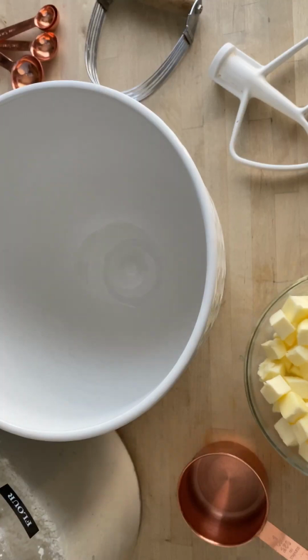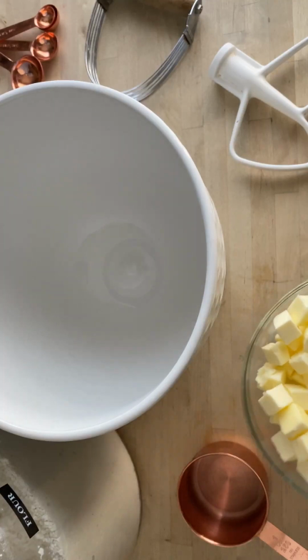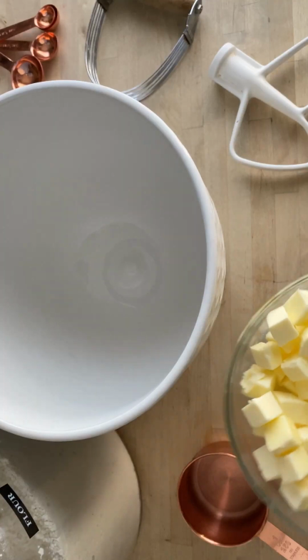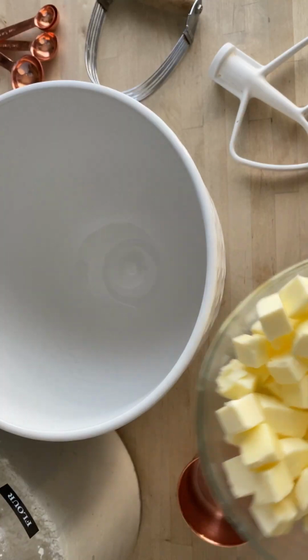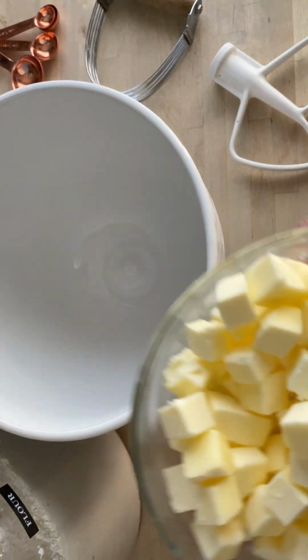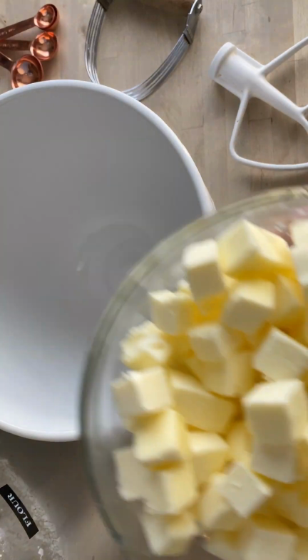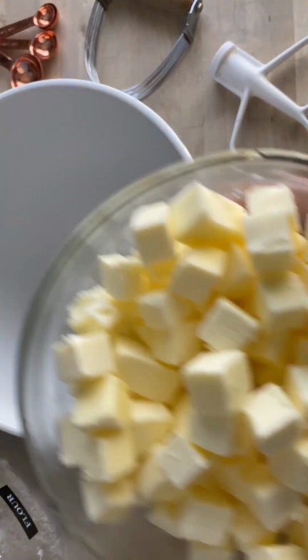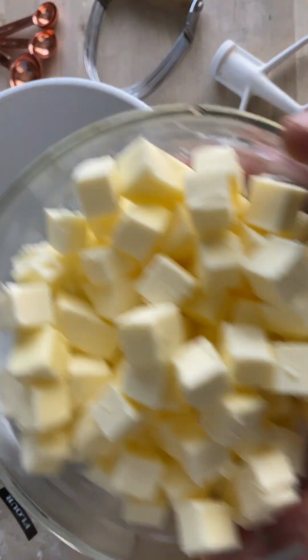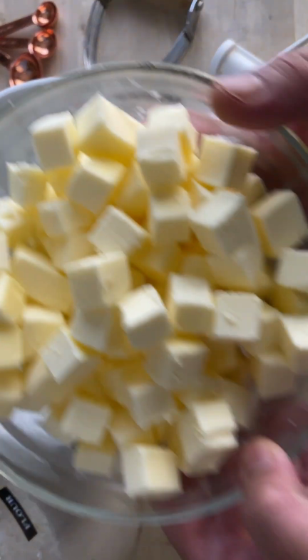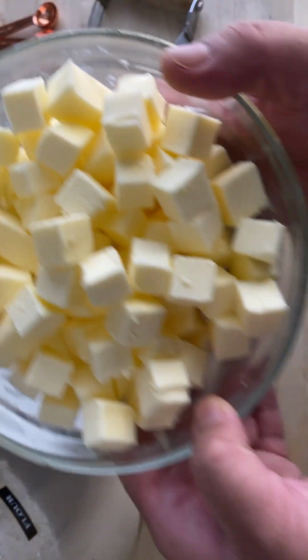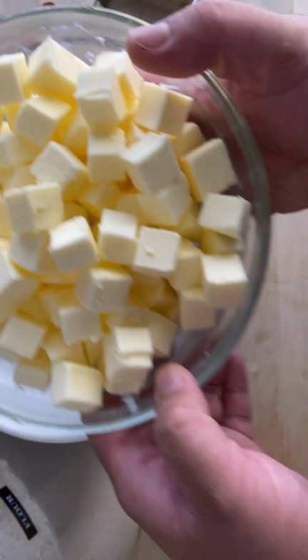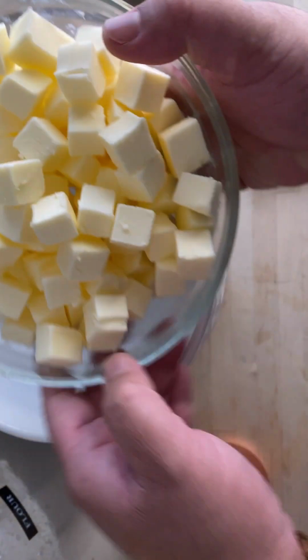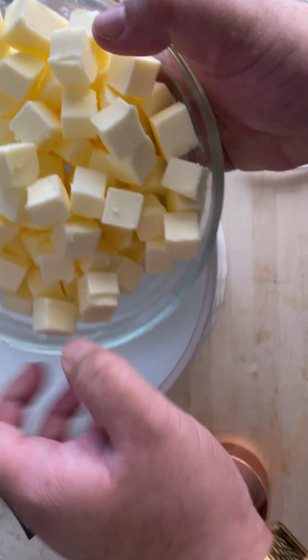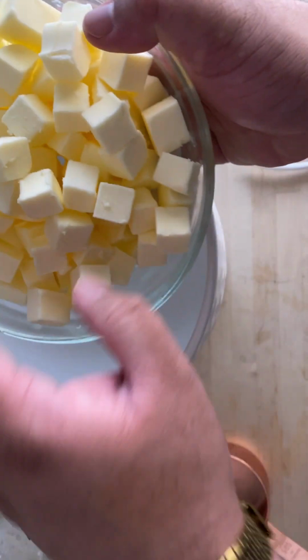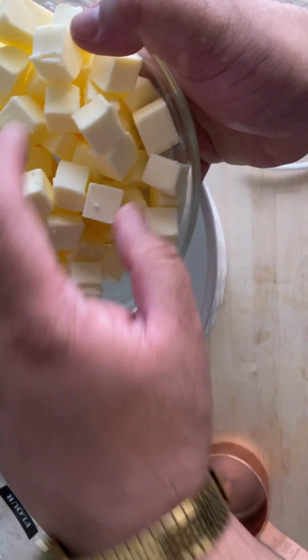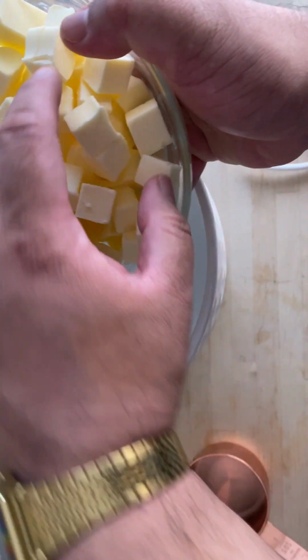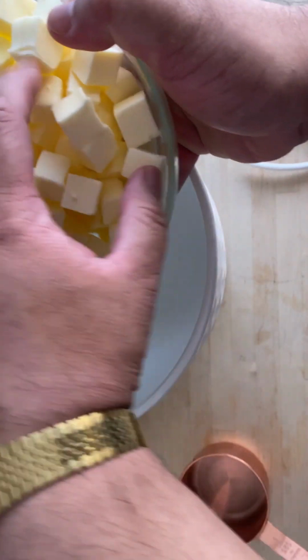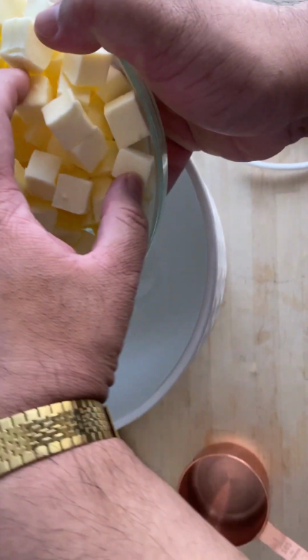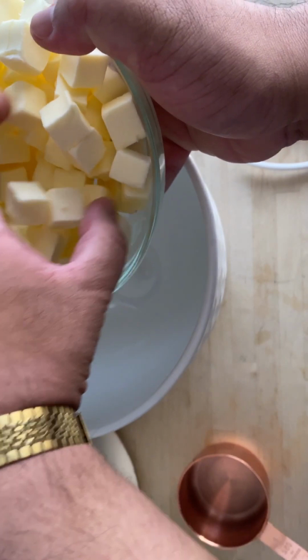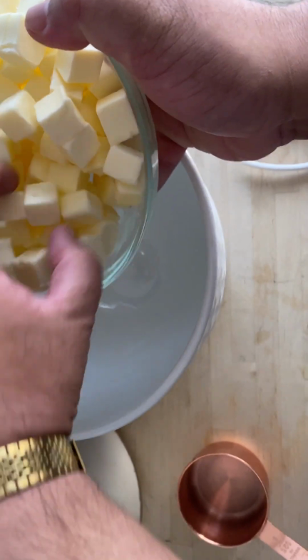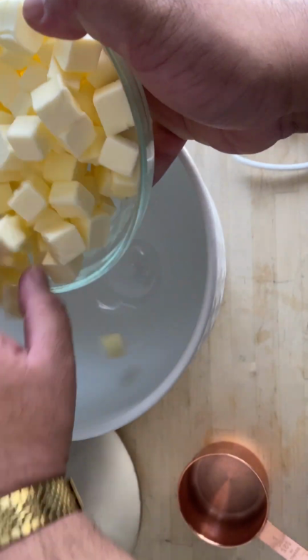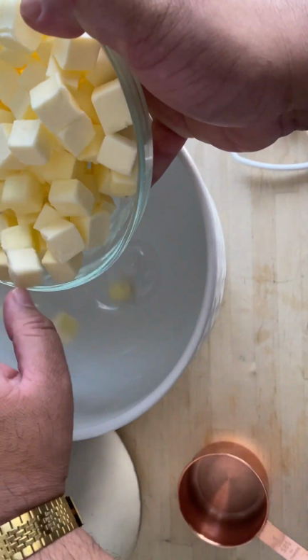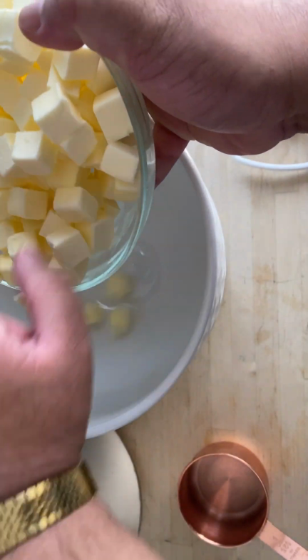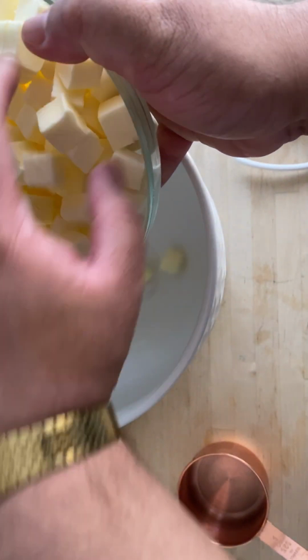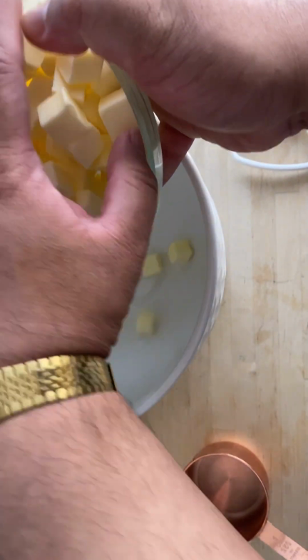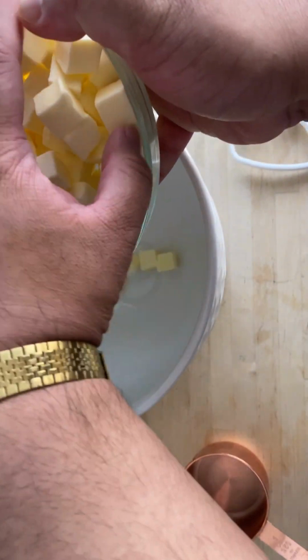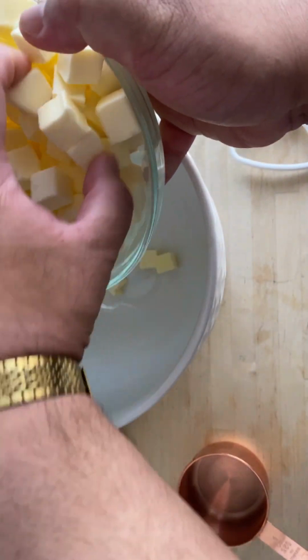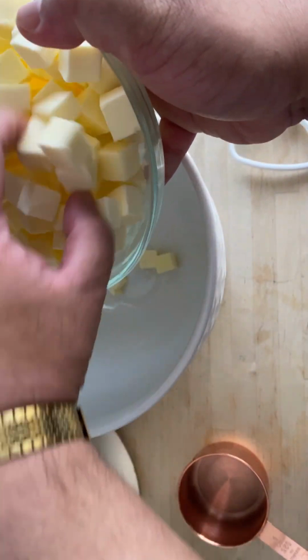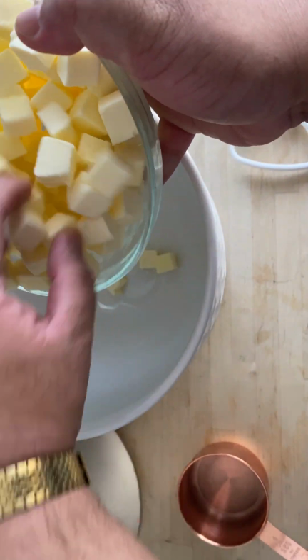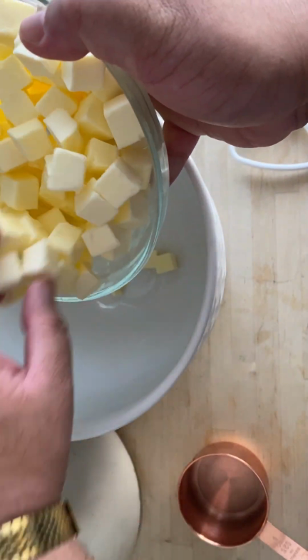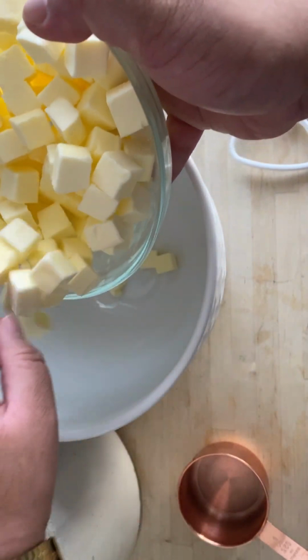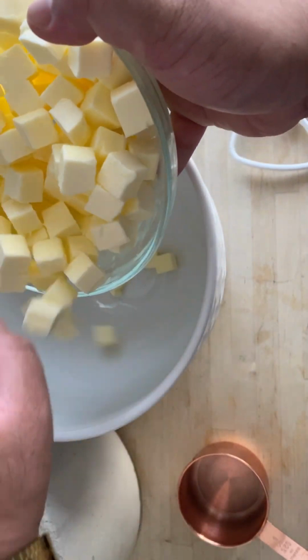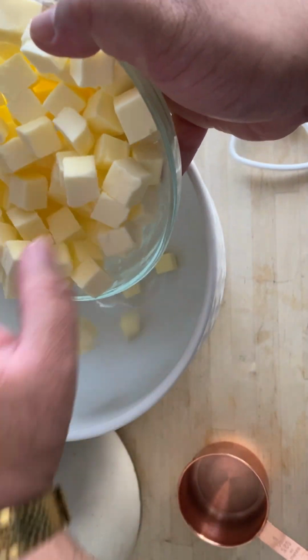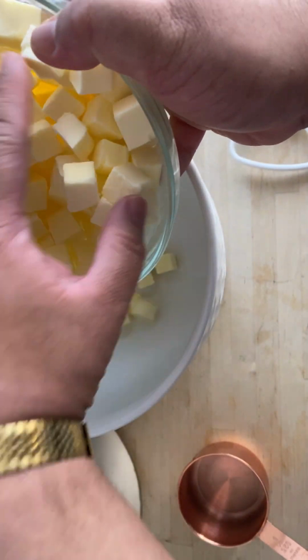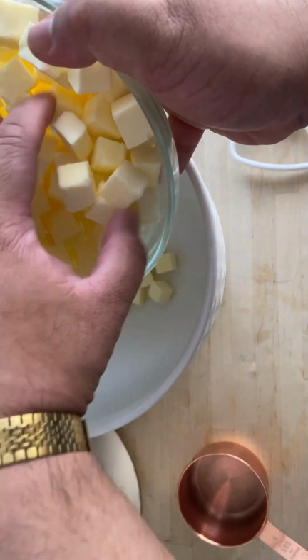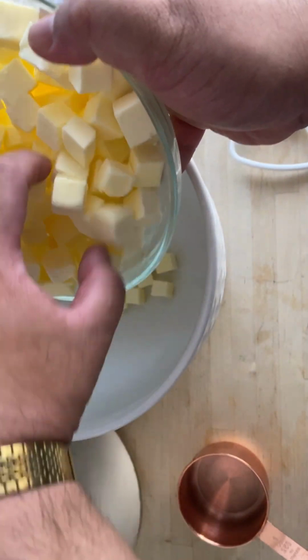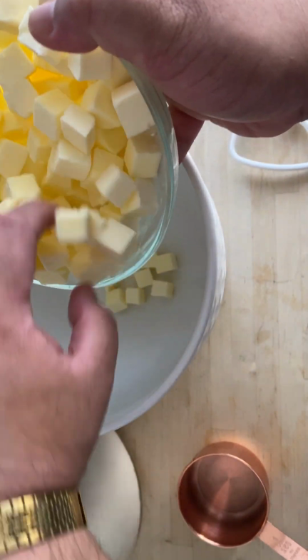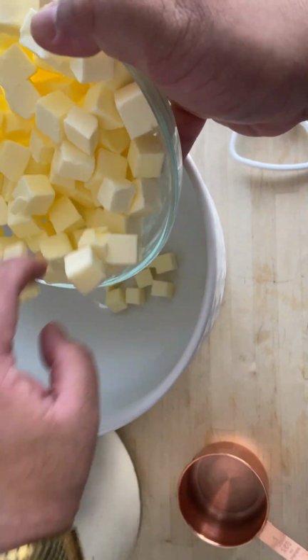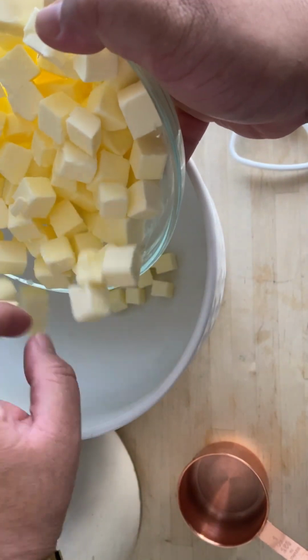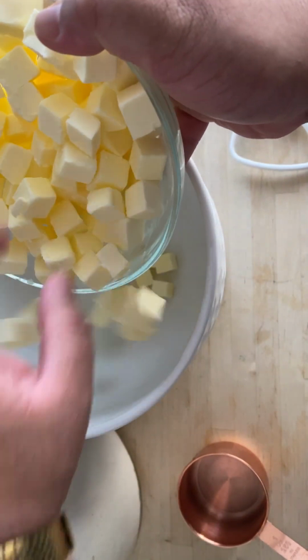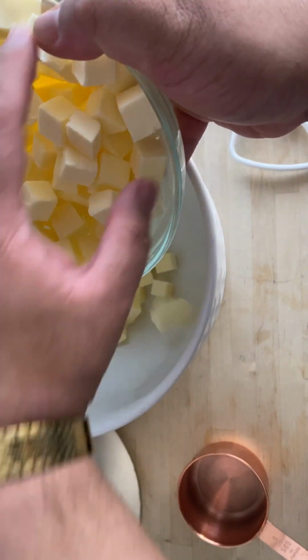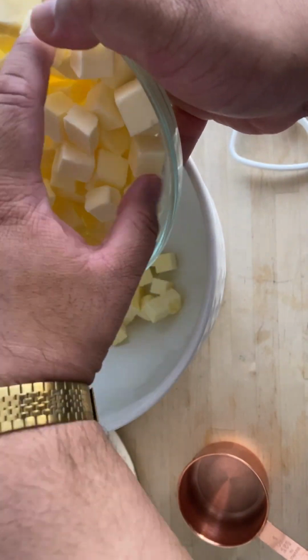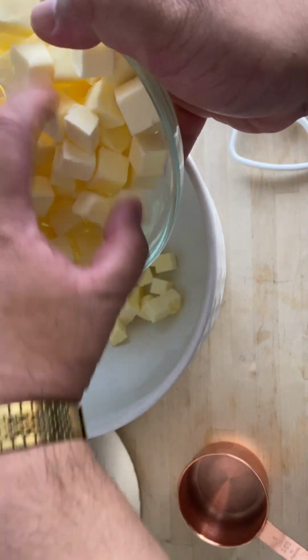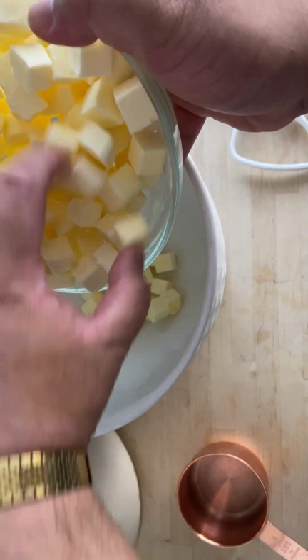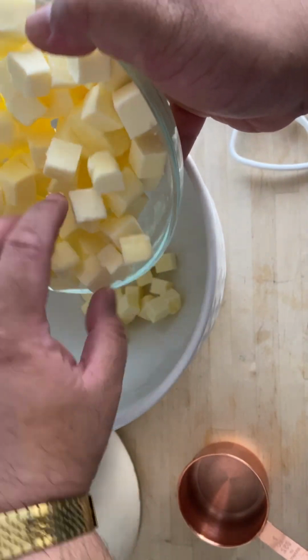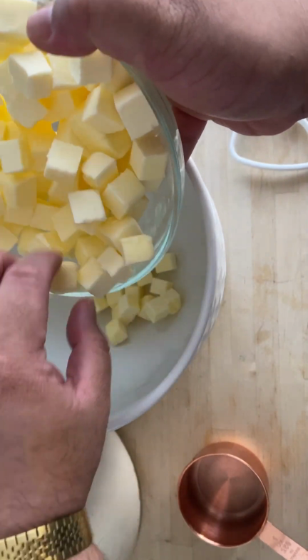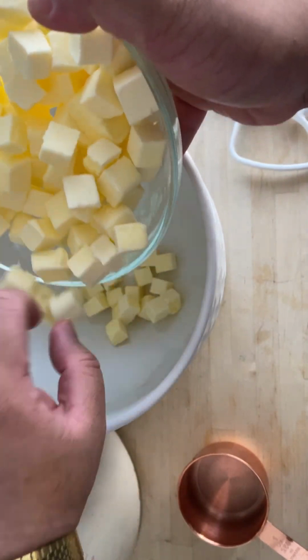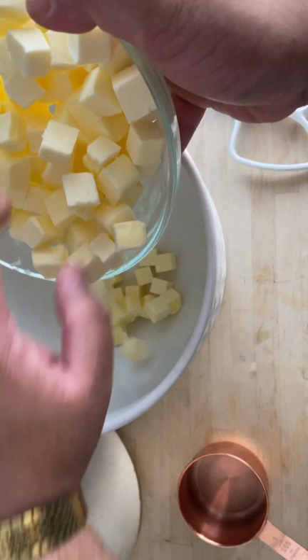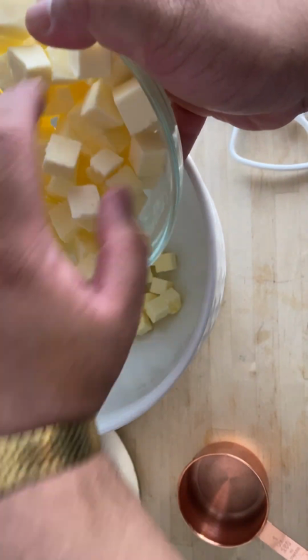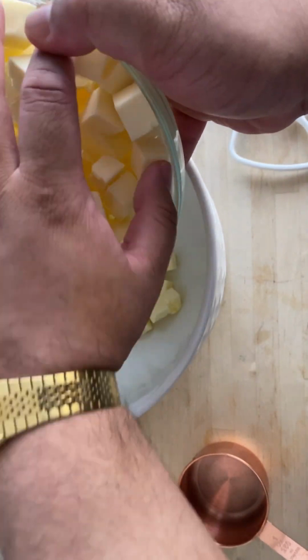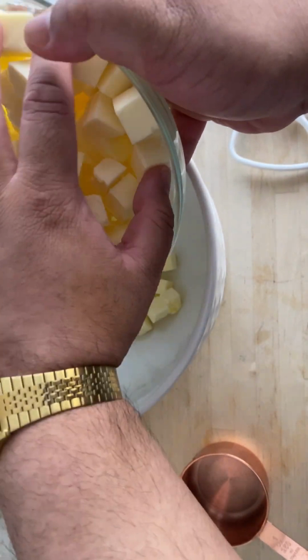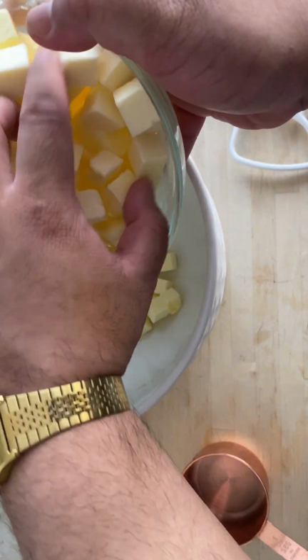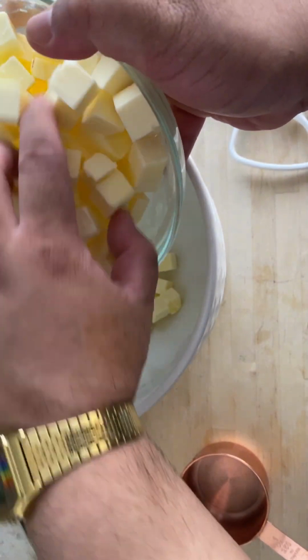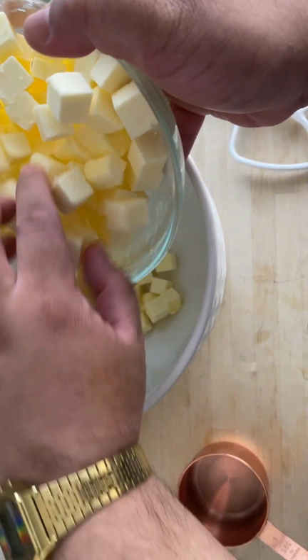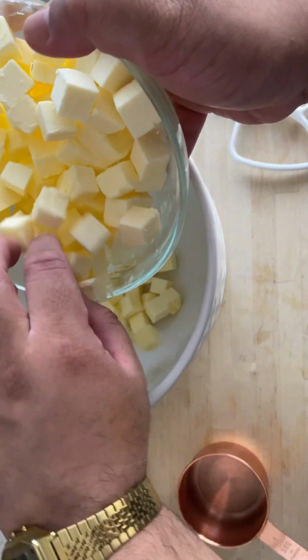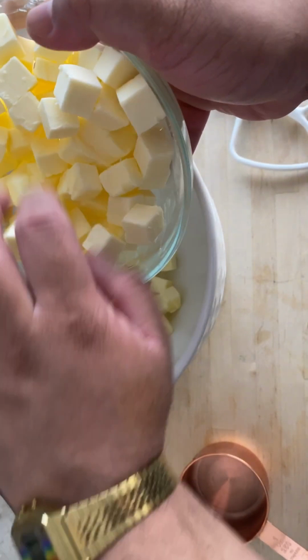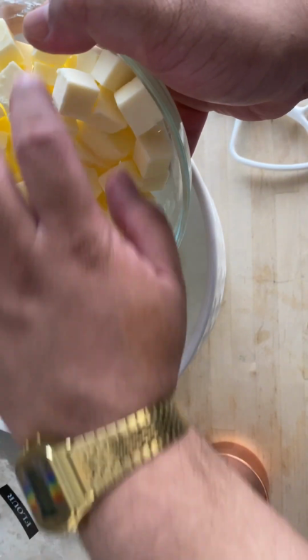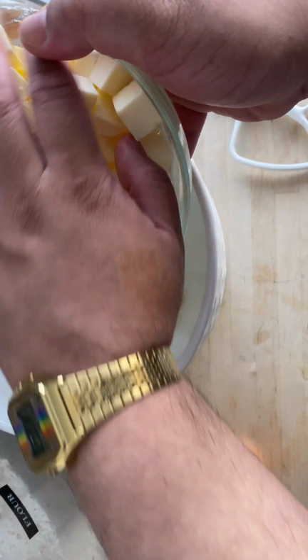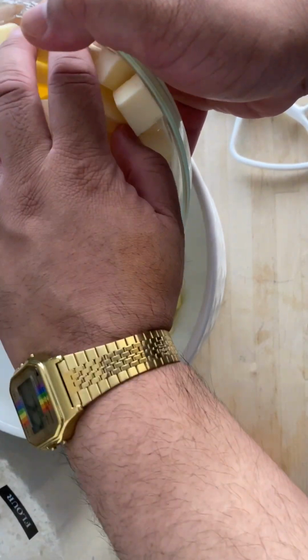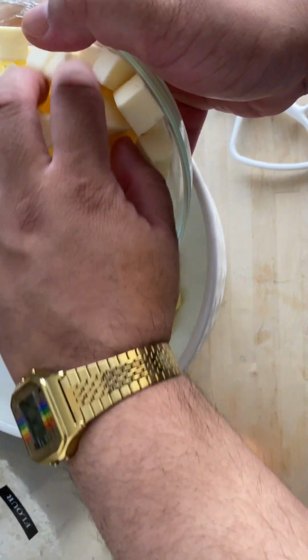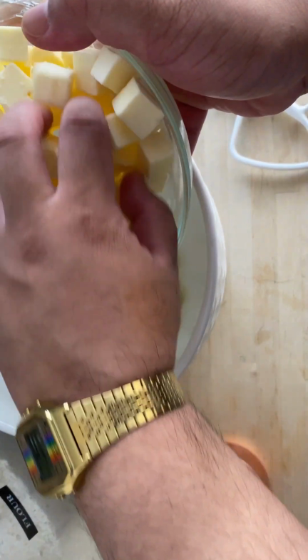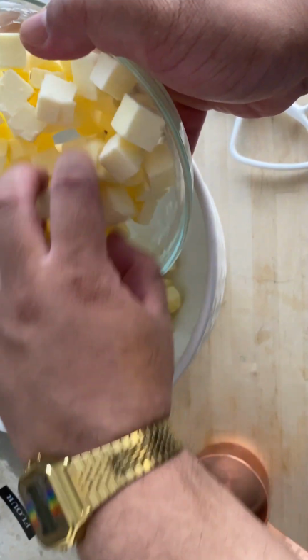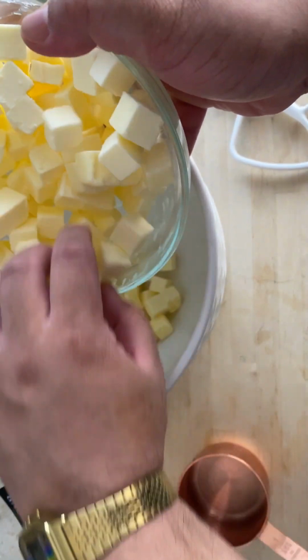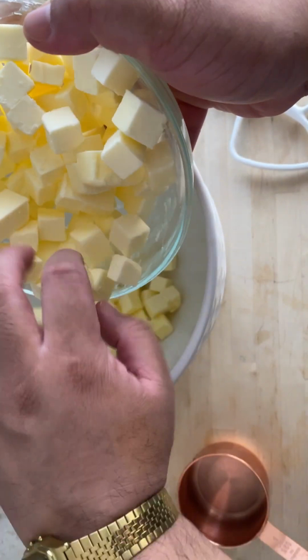Cut butter into half-inch cubes and place them in a stand mixer bowl. Make sure your butter is very cold and super firm.